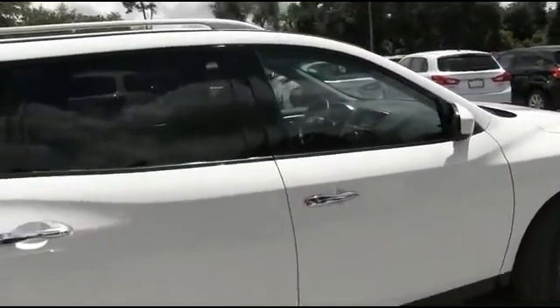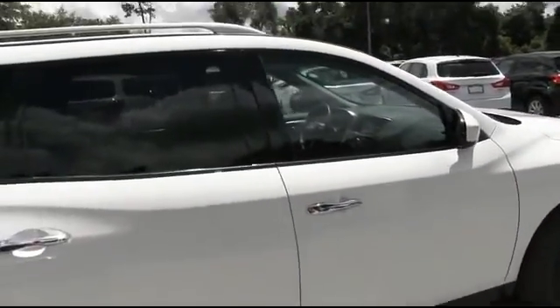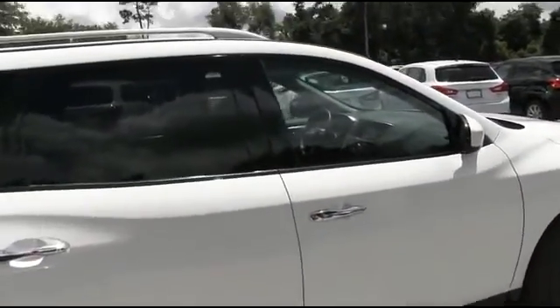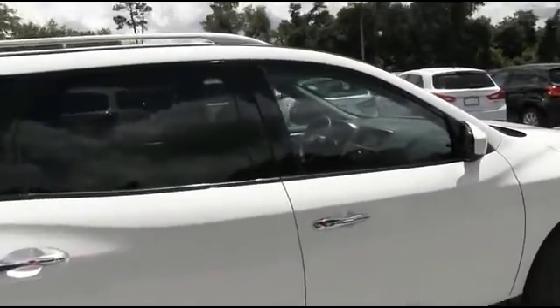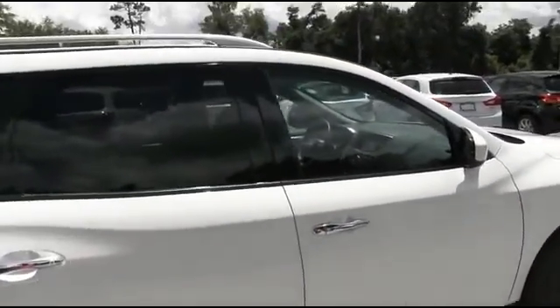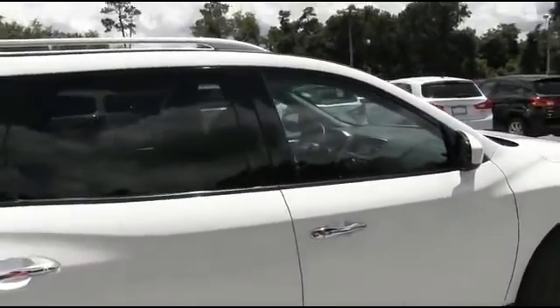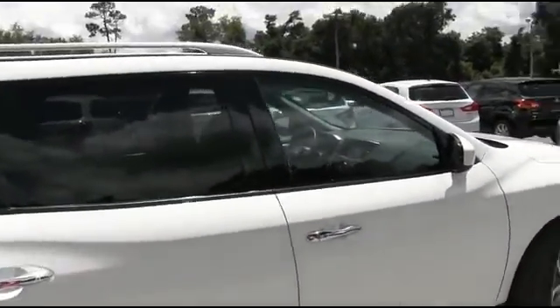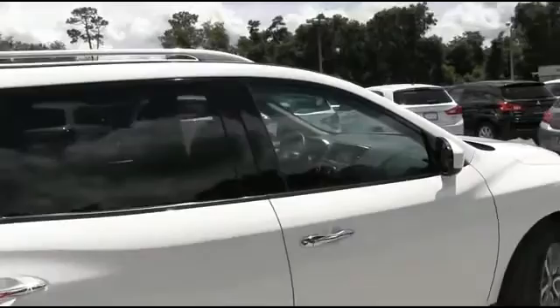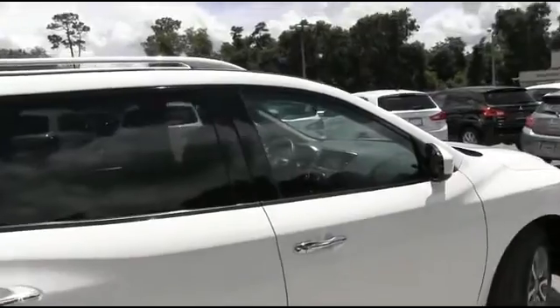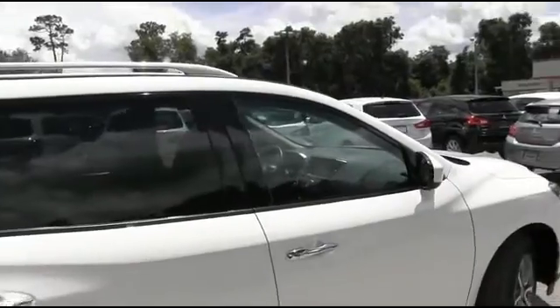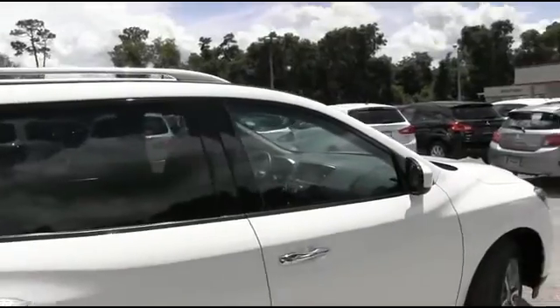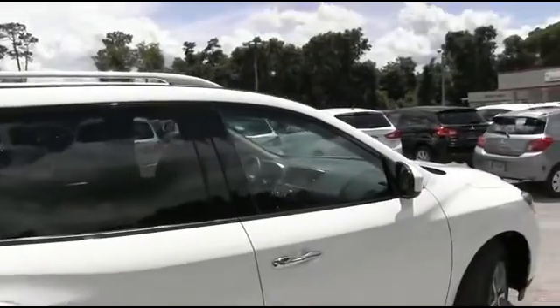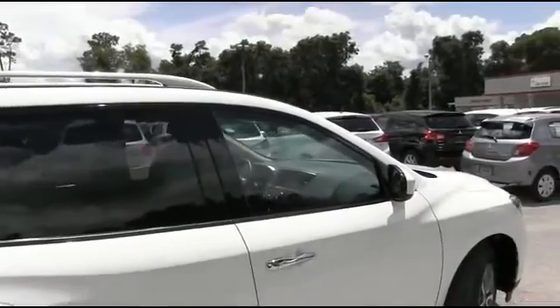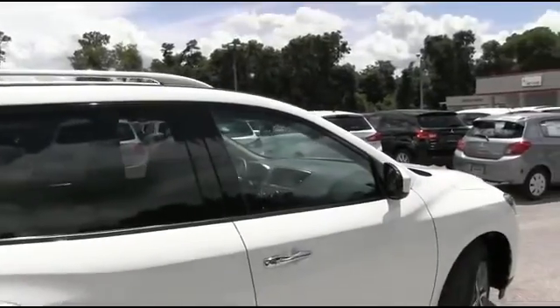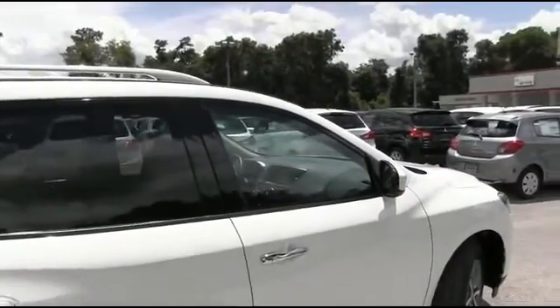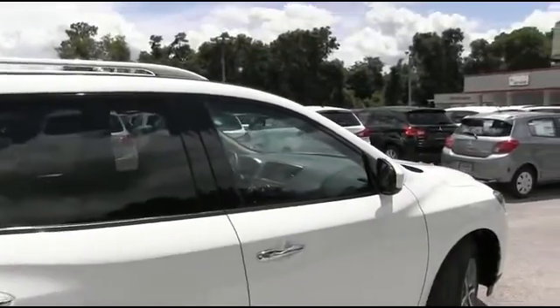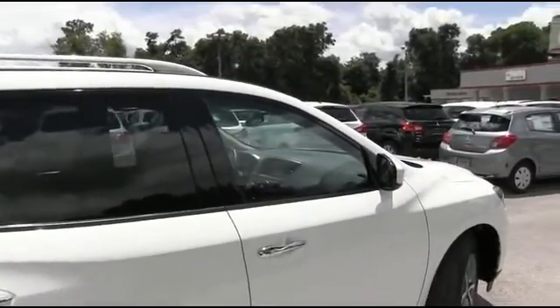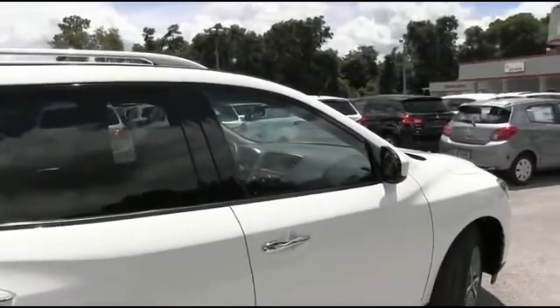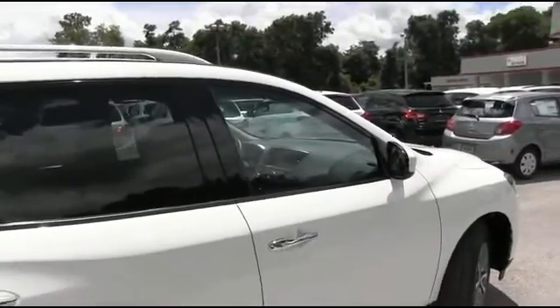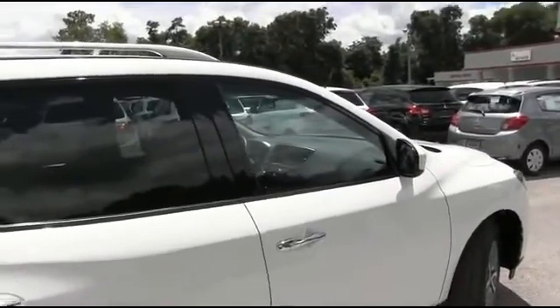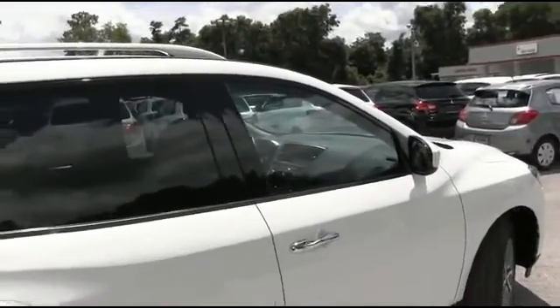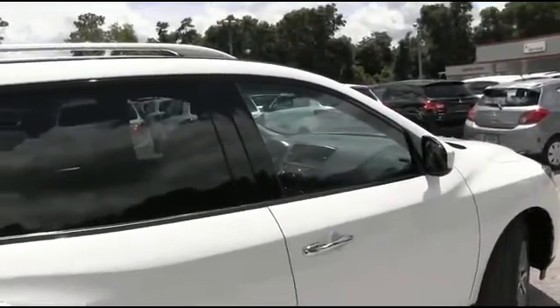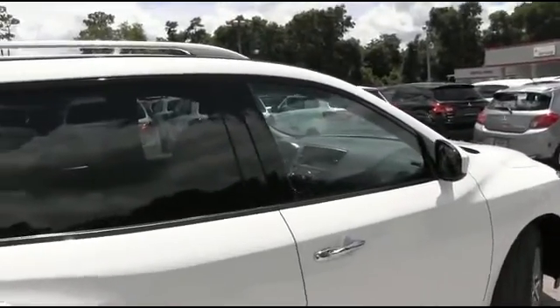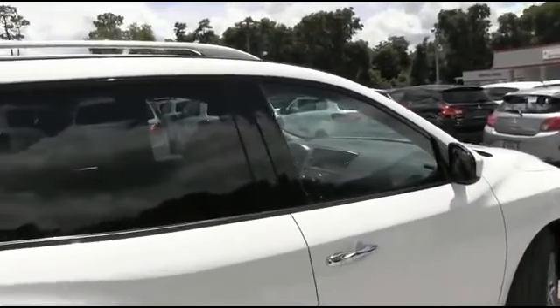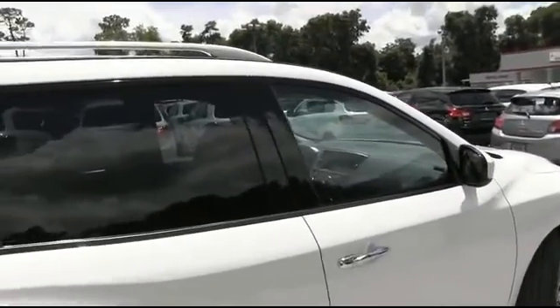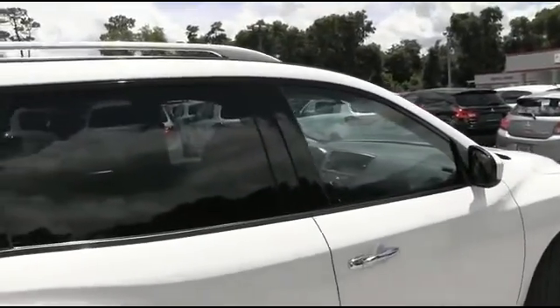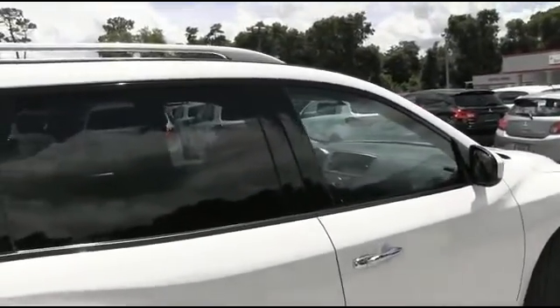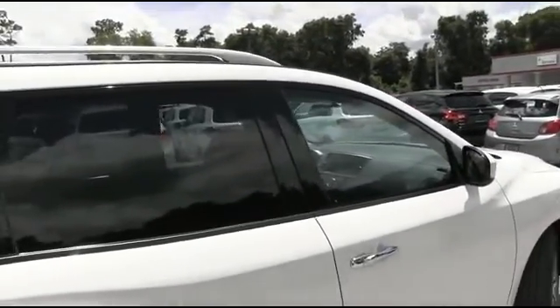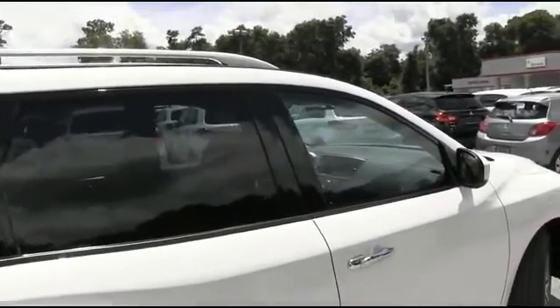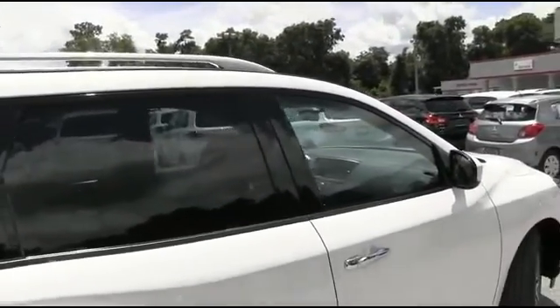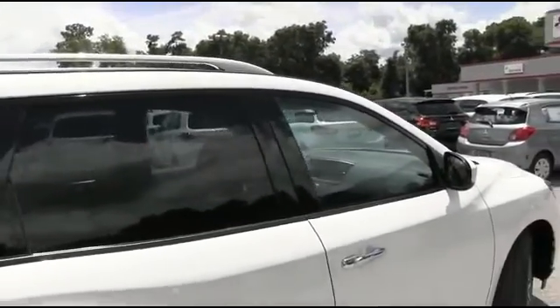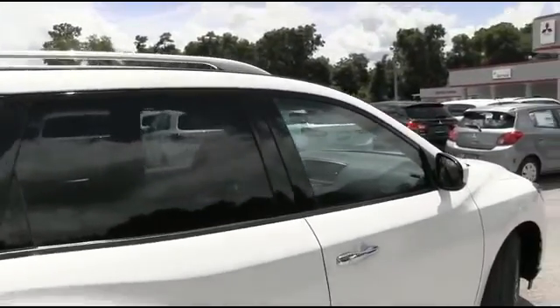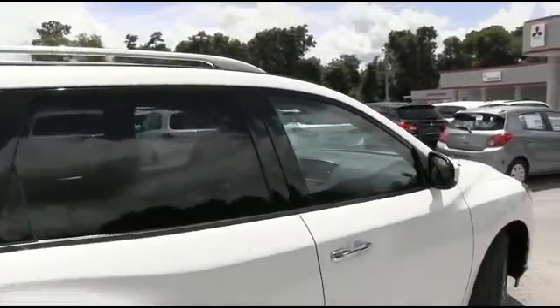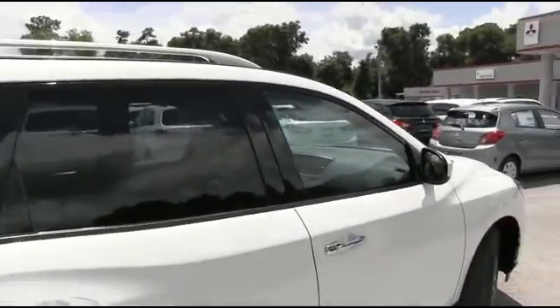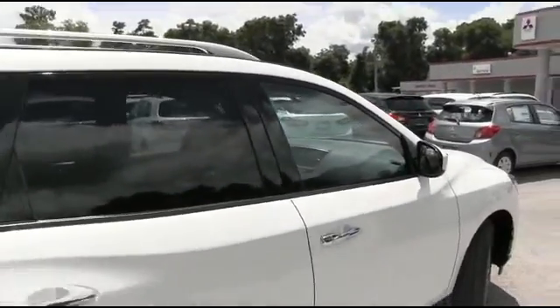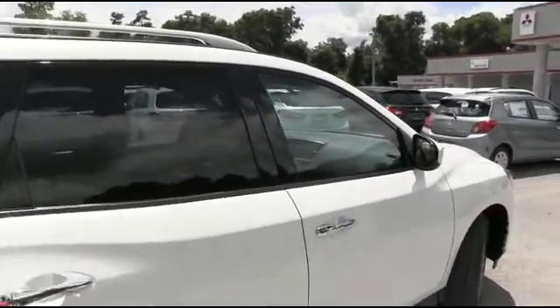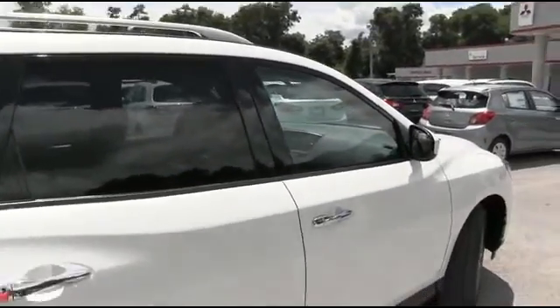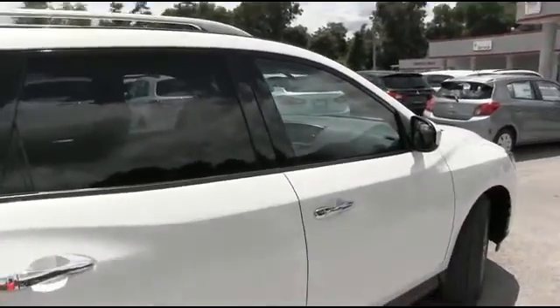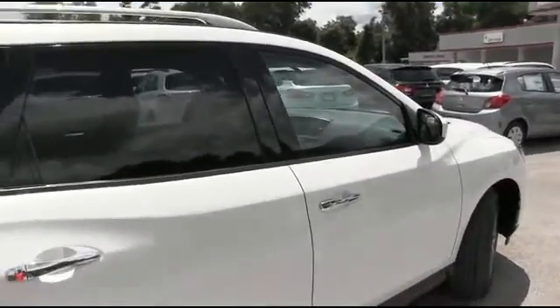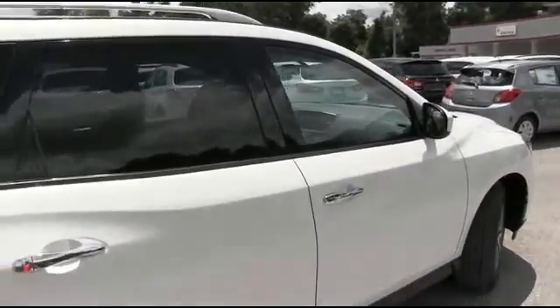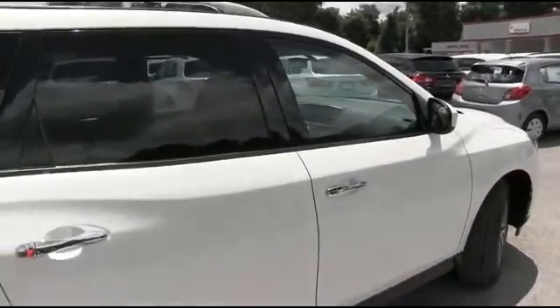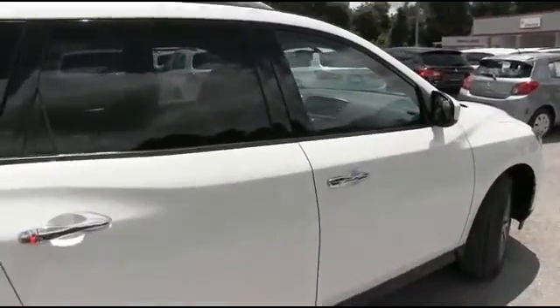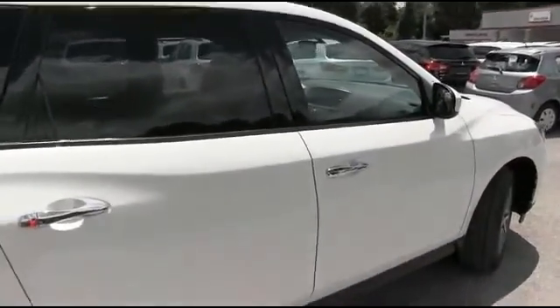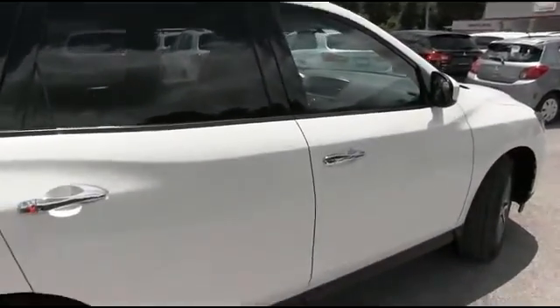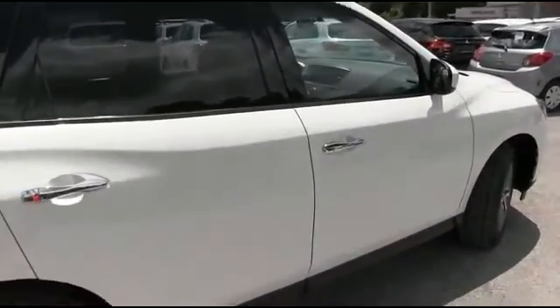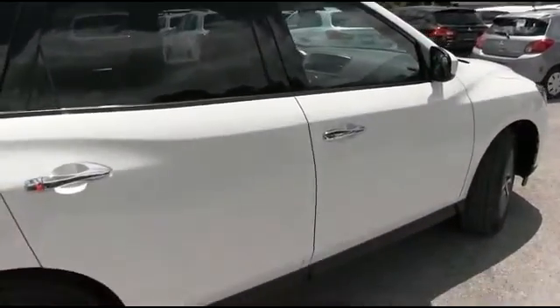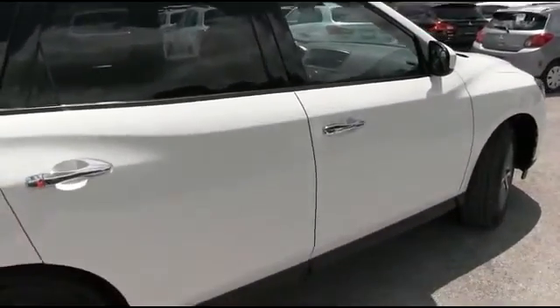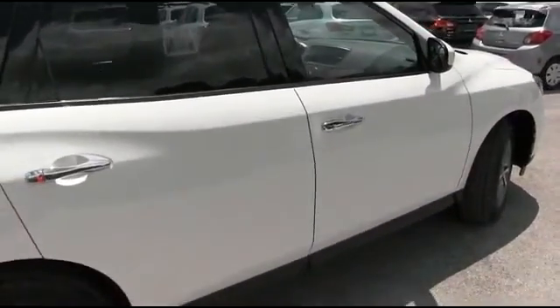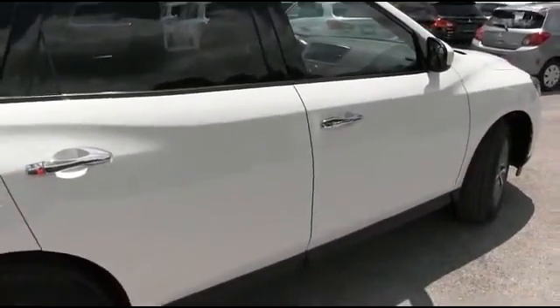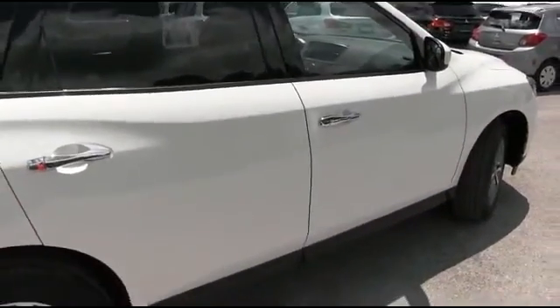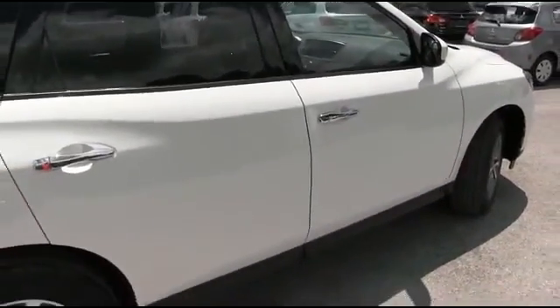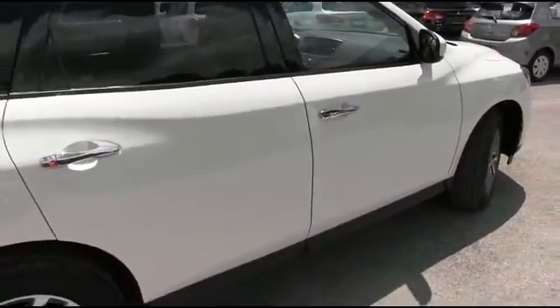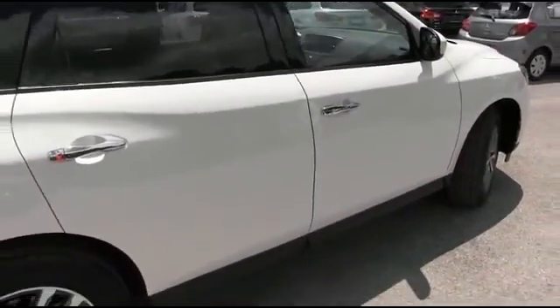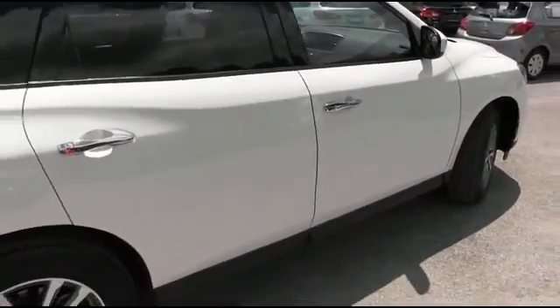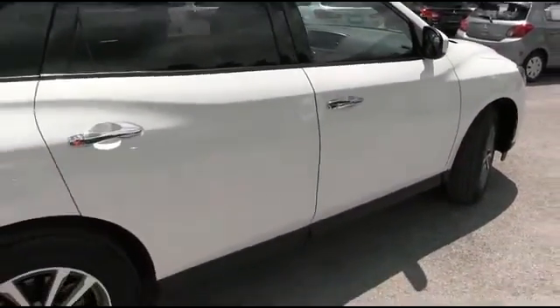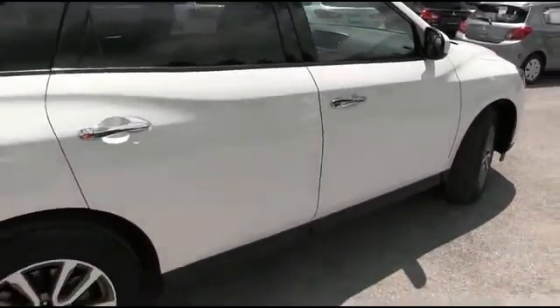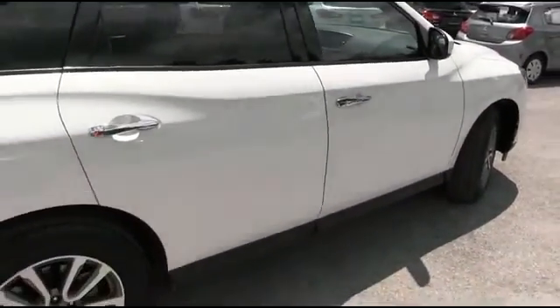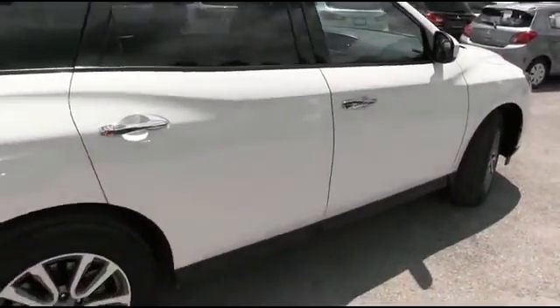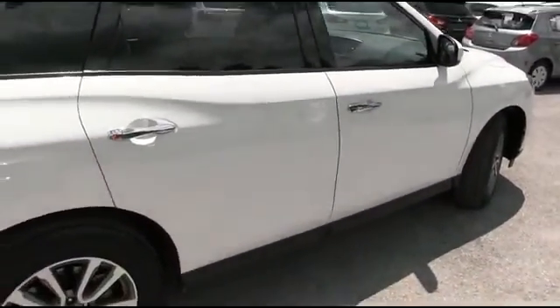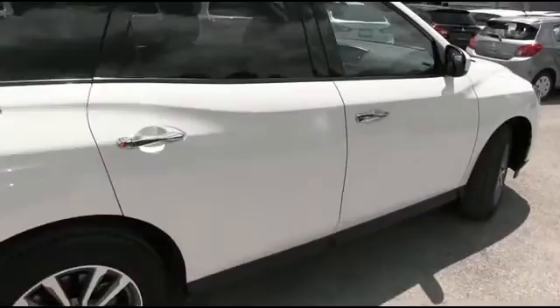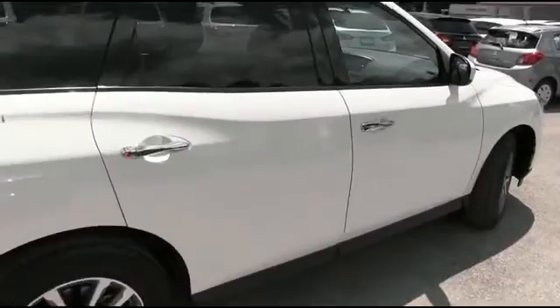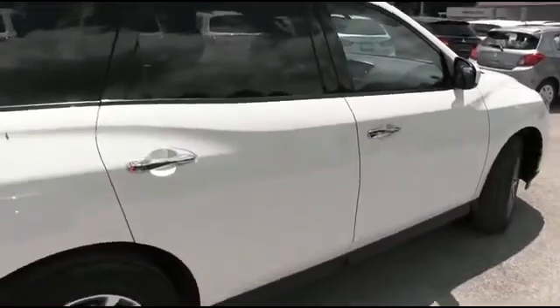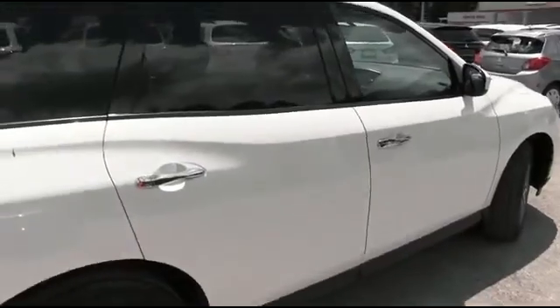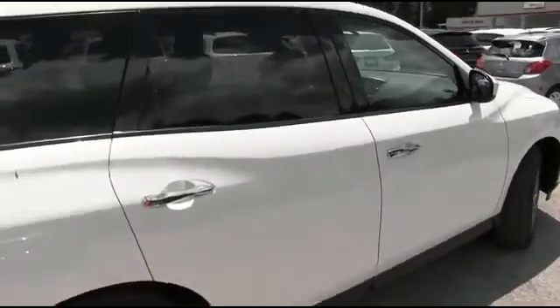Local trade-in, super clean Carfax. It's a Florida car, original factory warranty remaining, Carfax one owner.